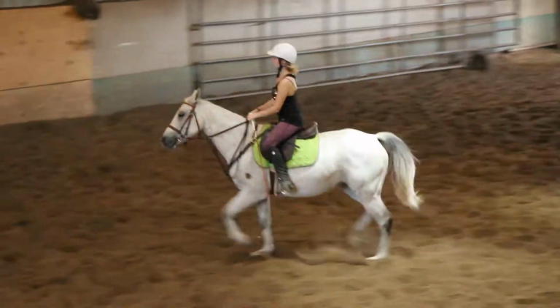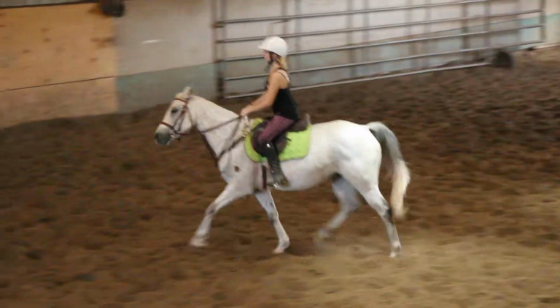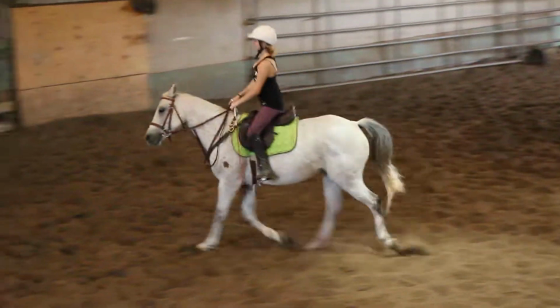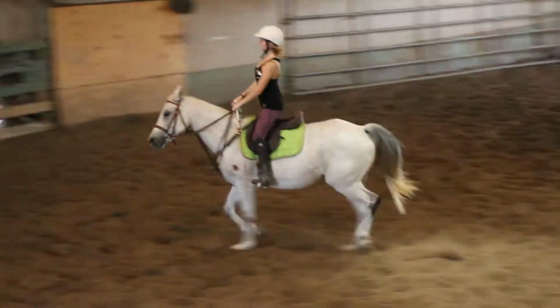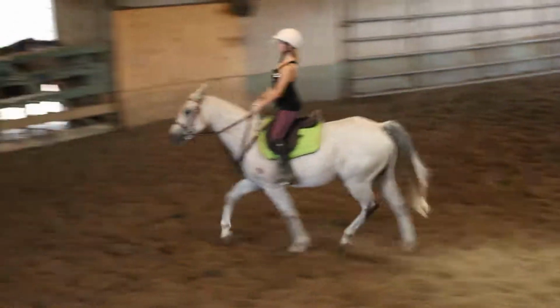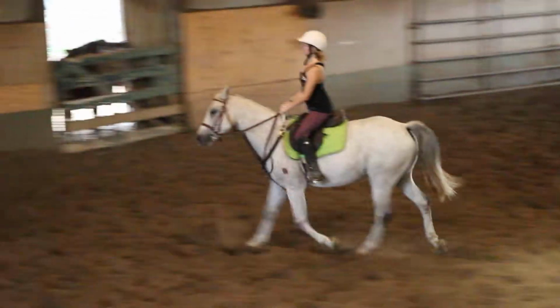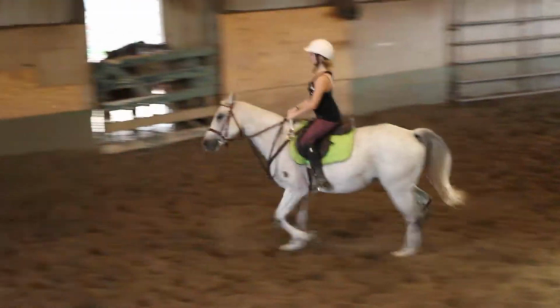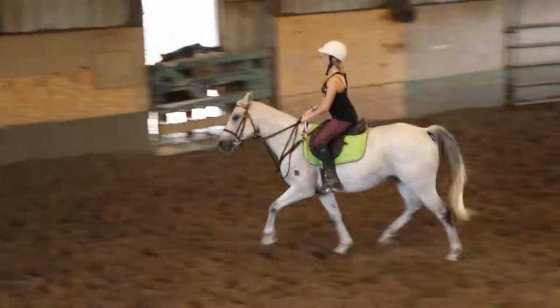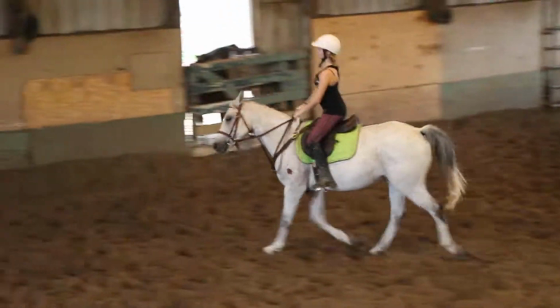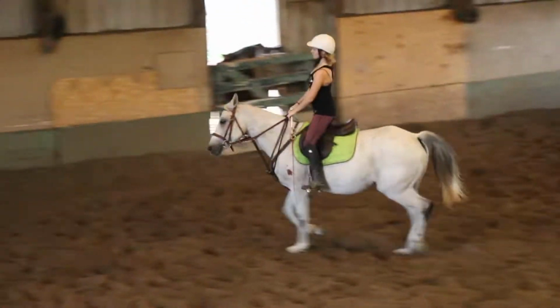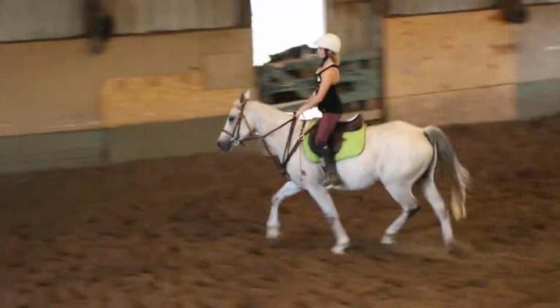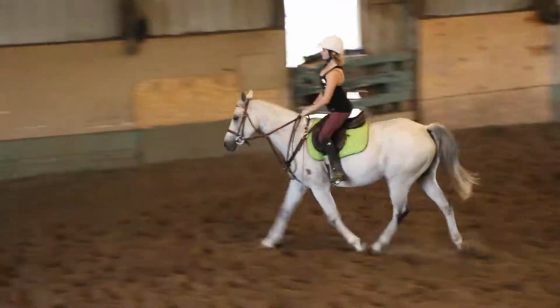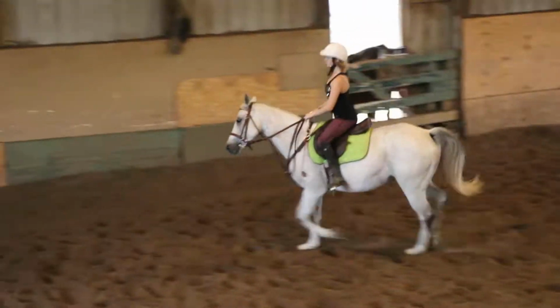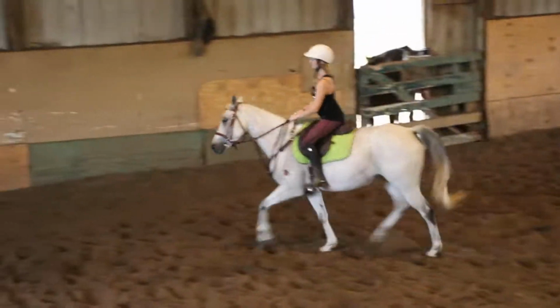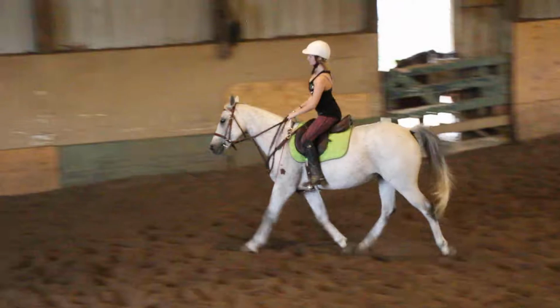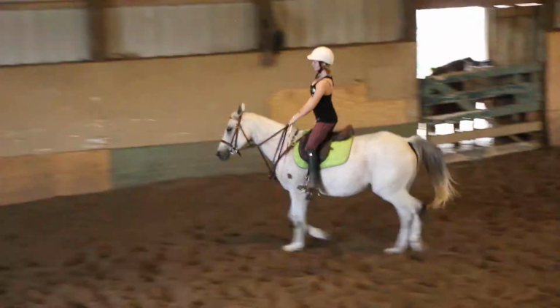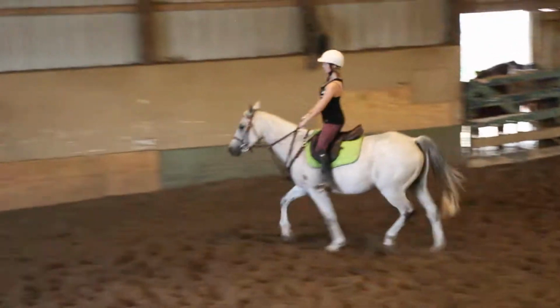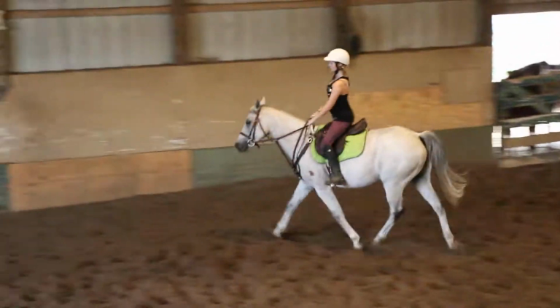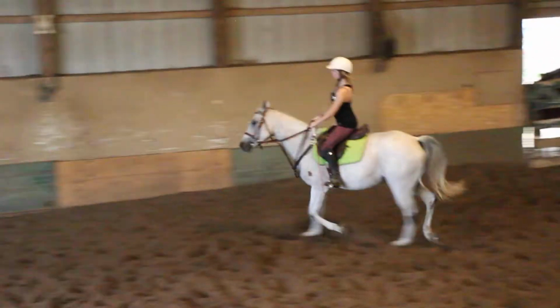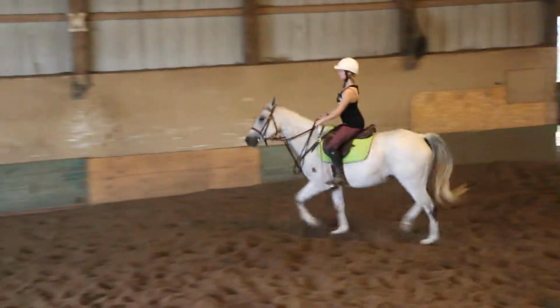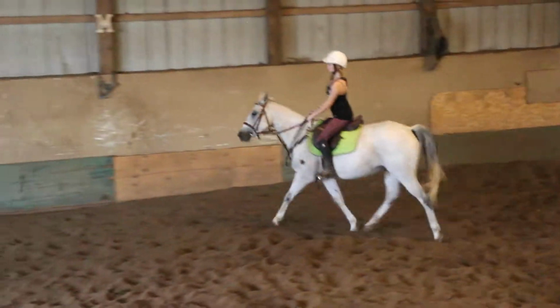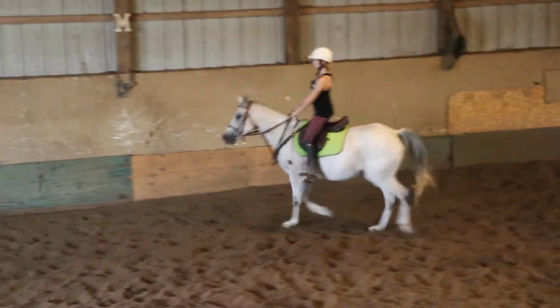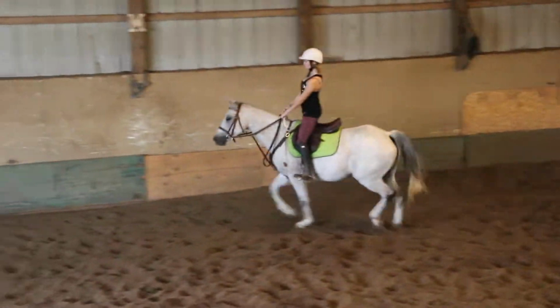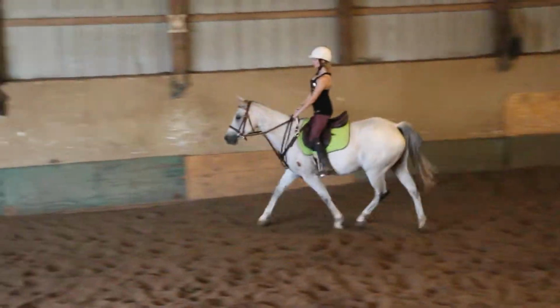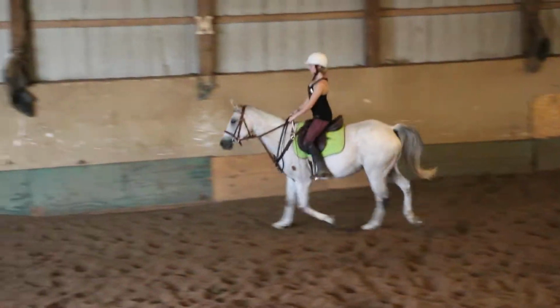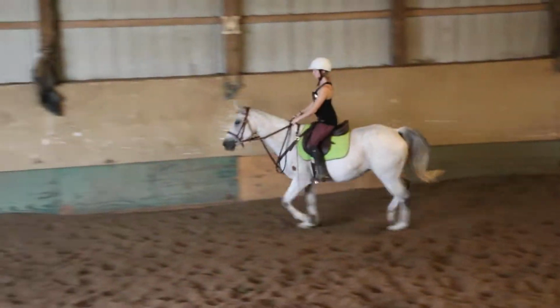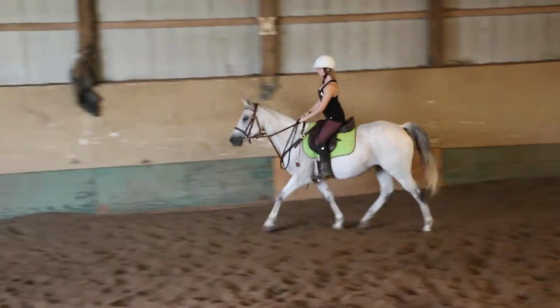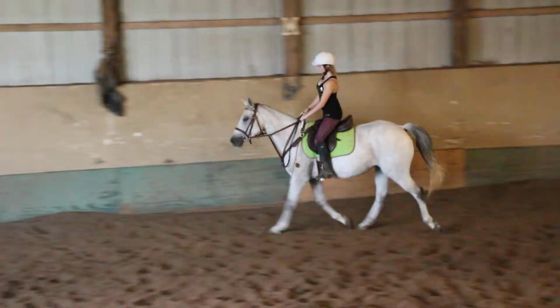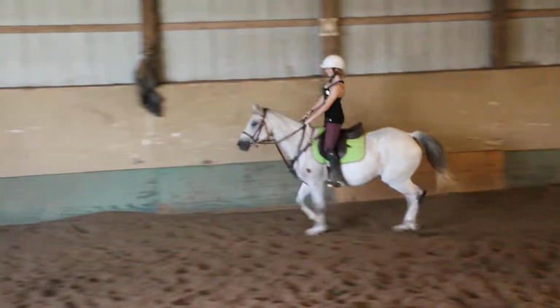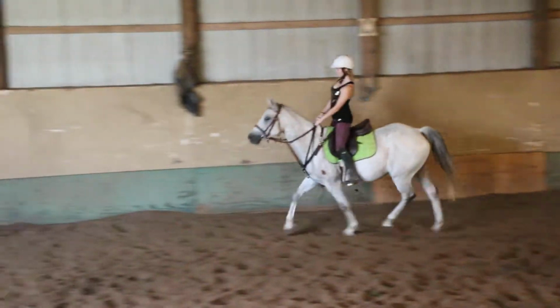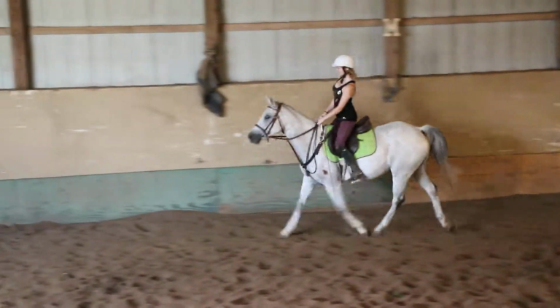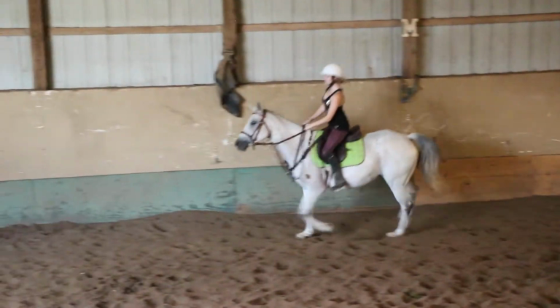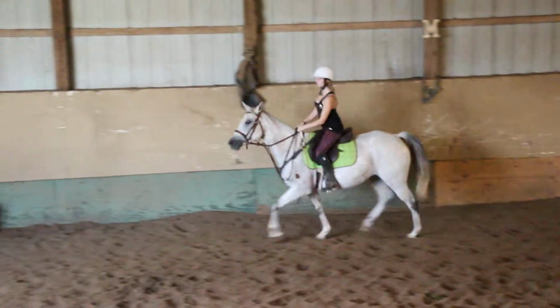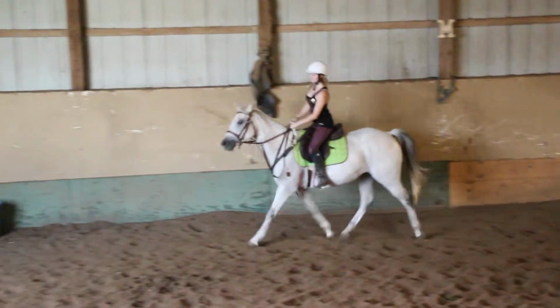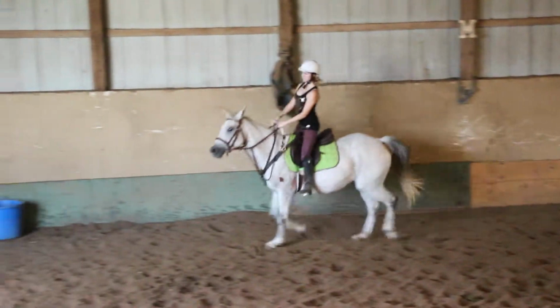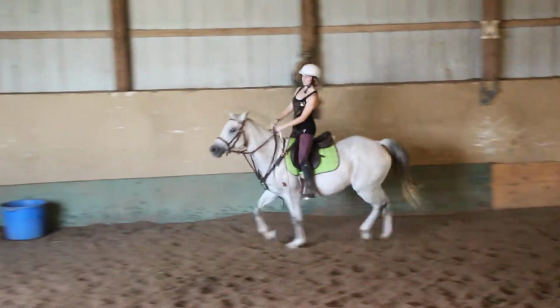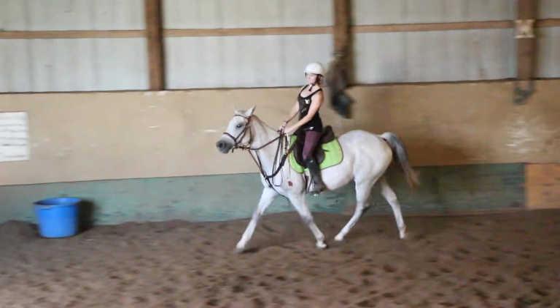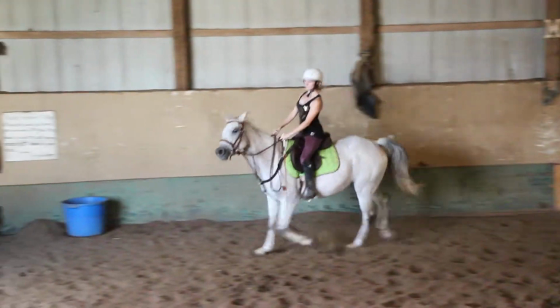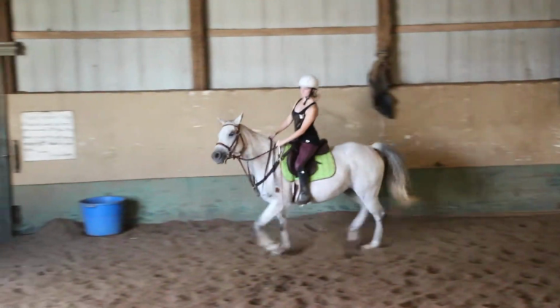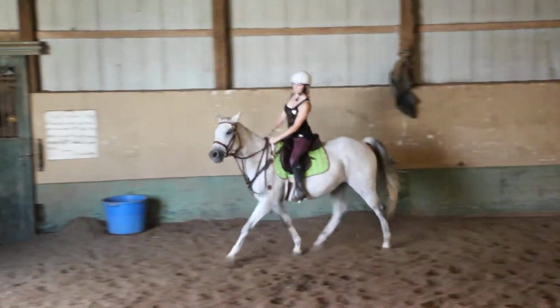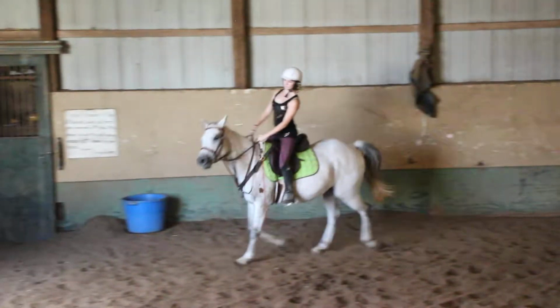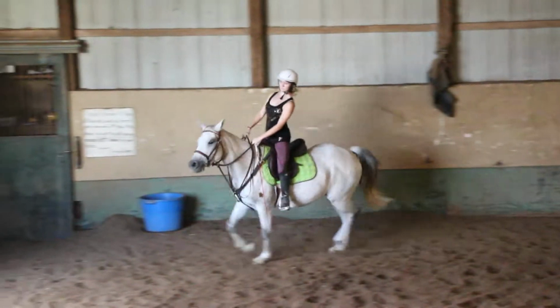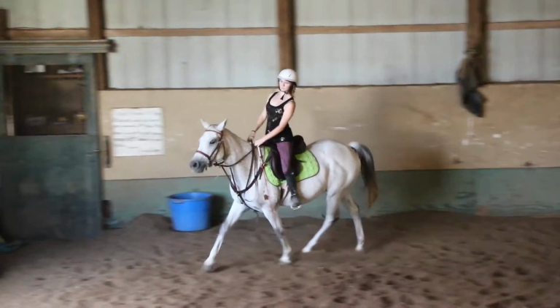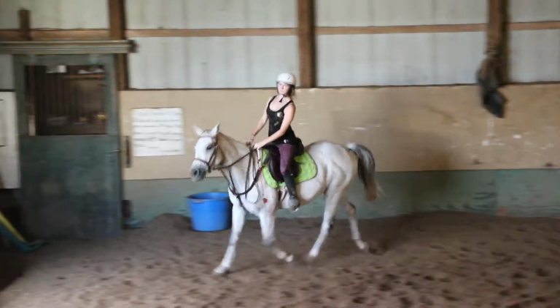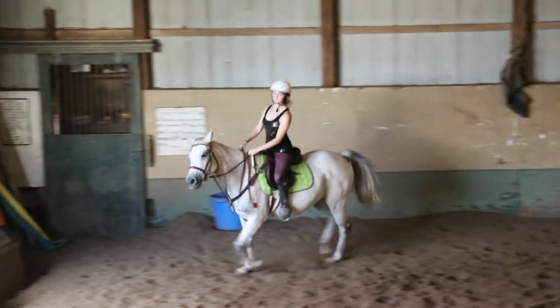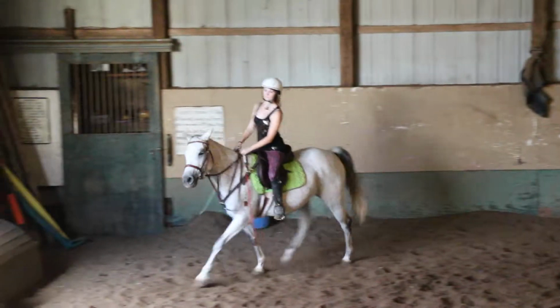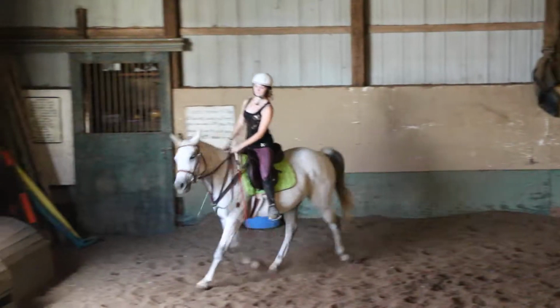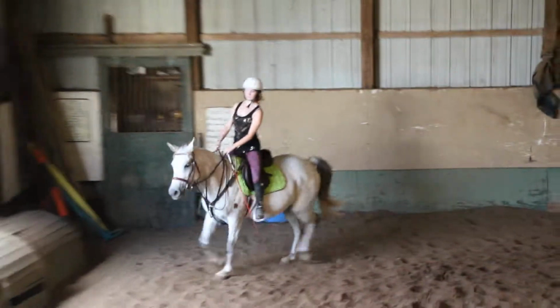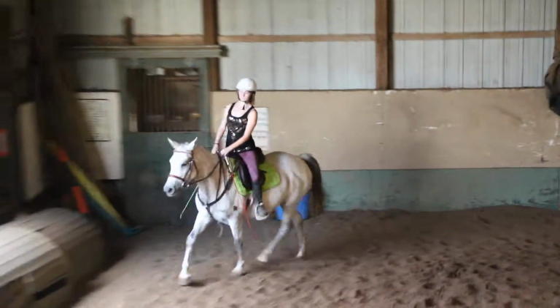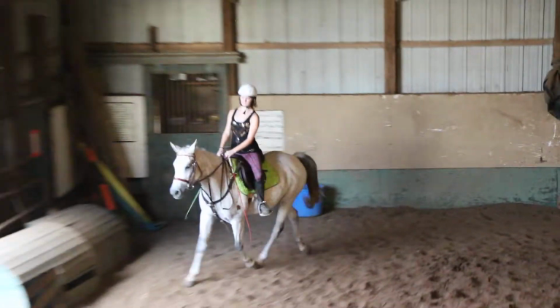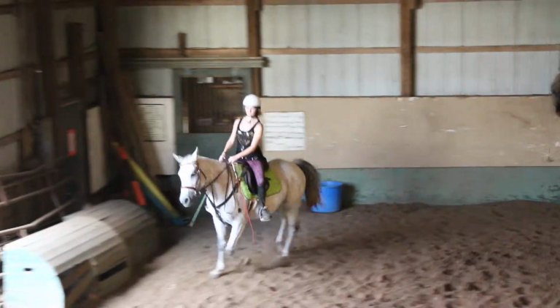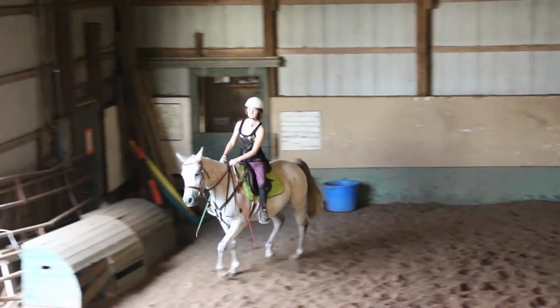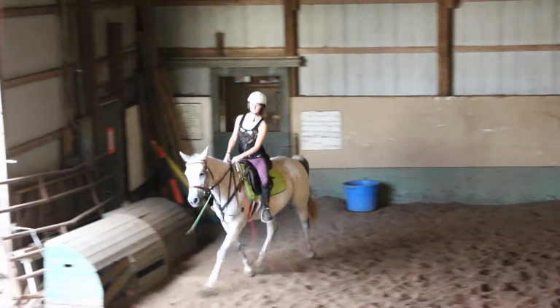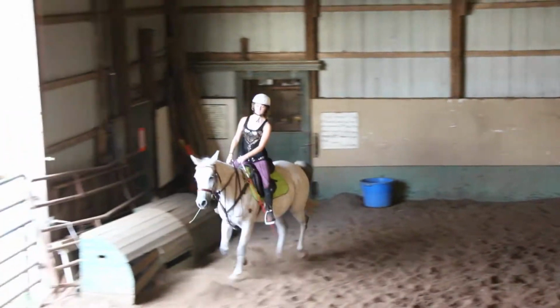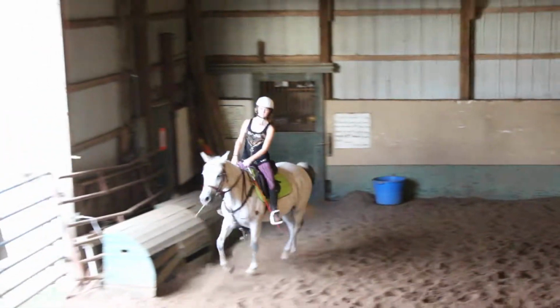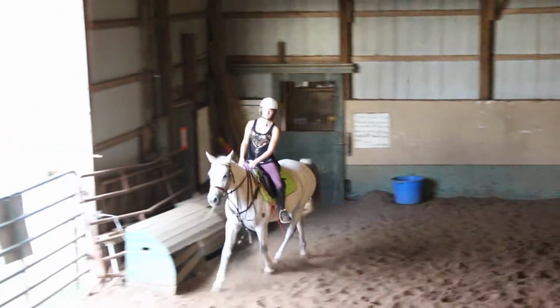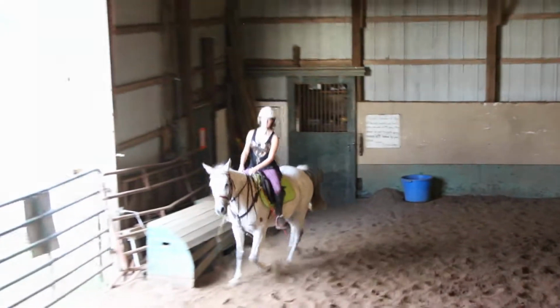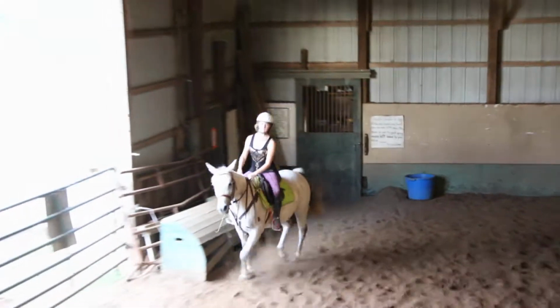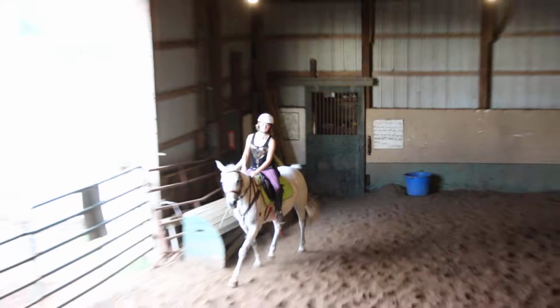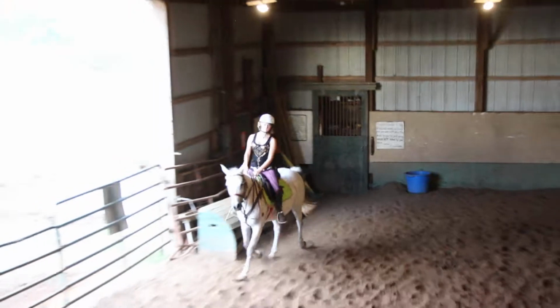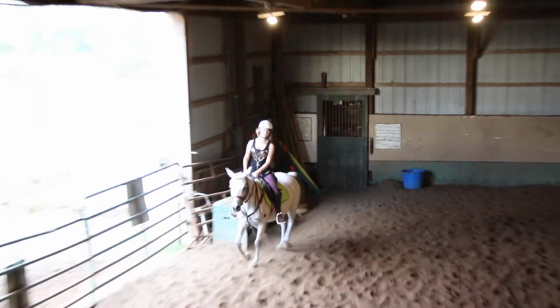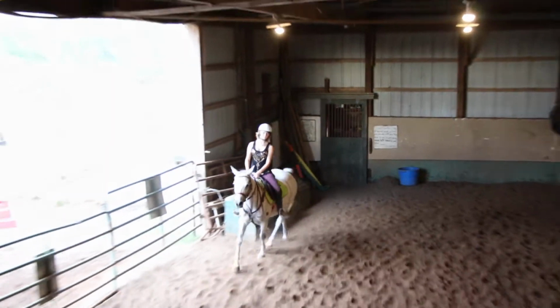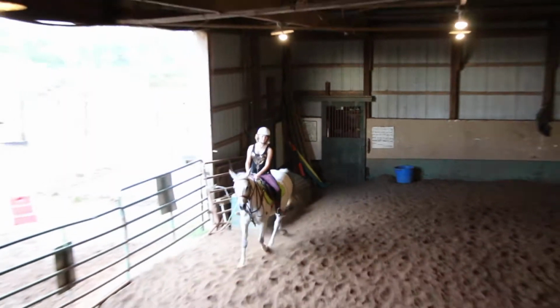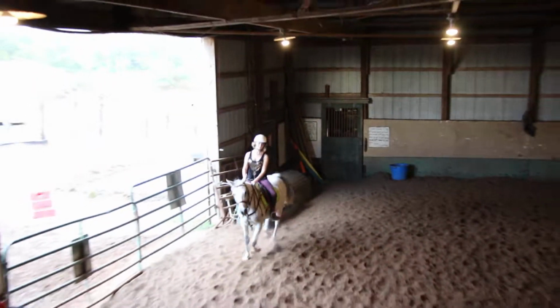Elbows, elbows, around the curve. Elbows.